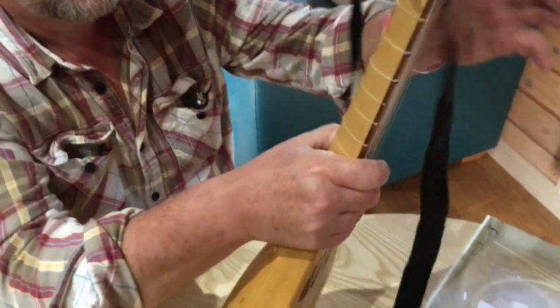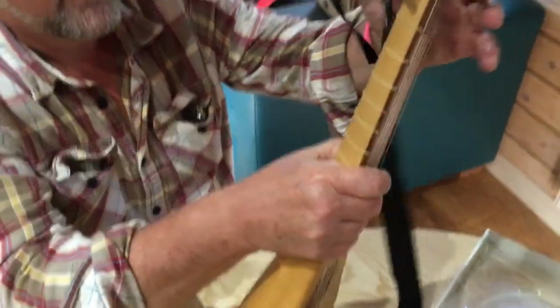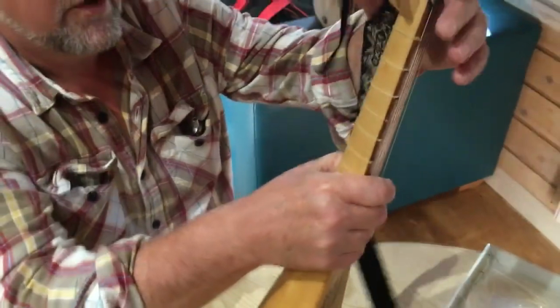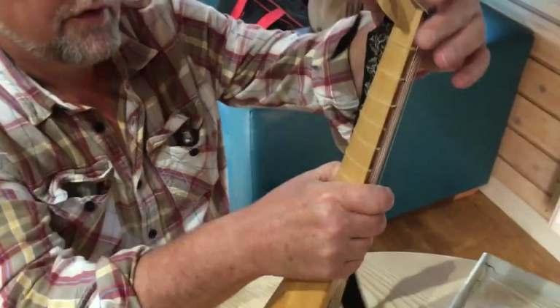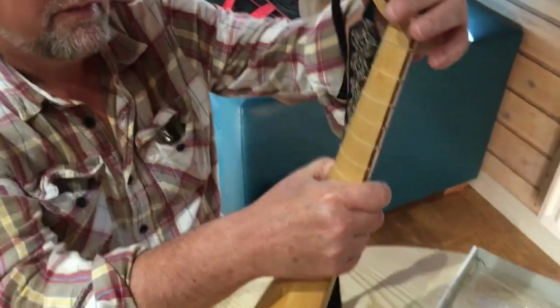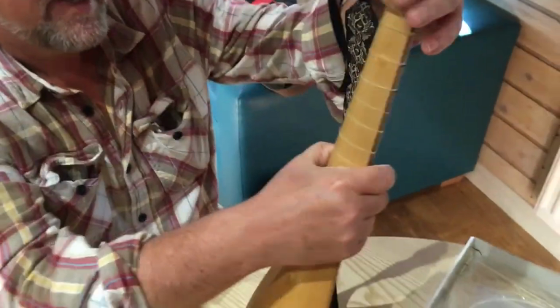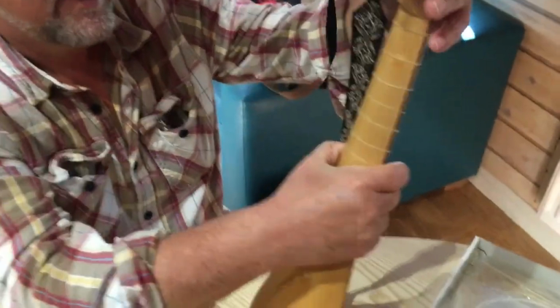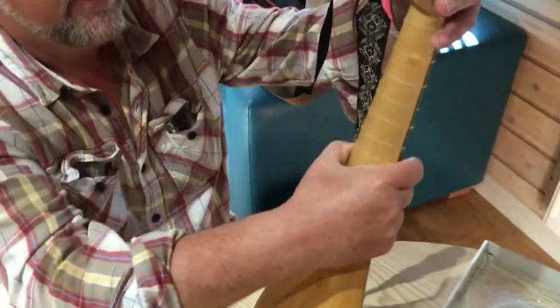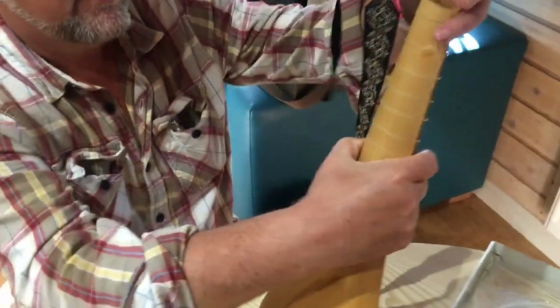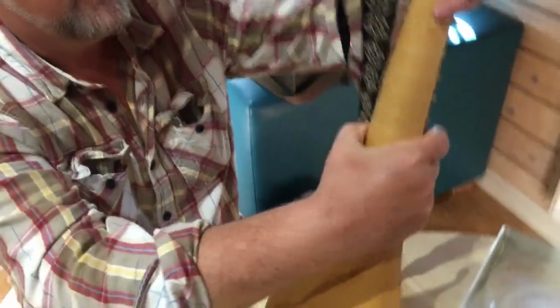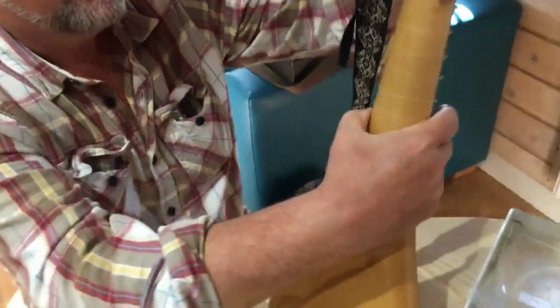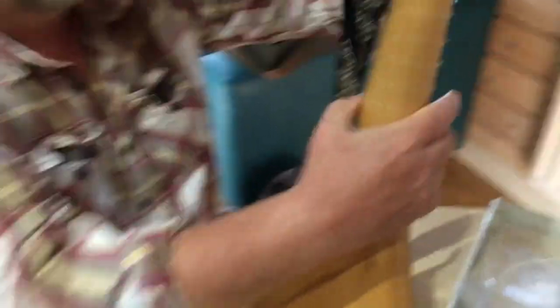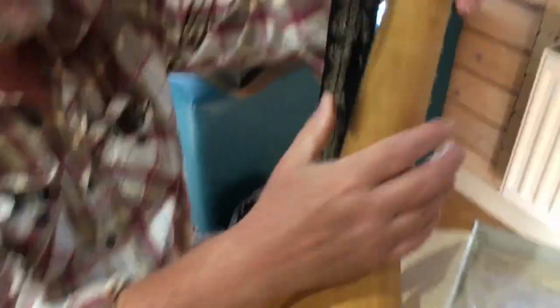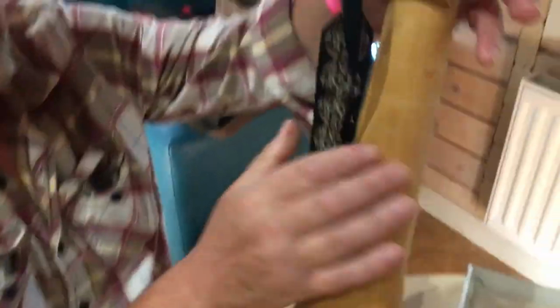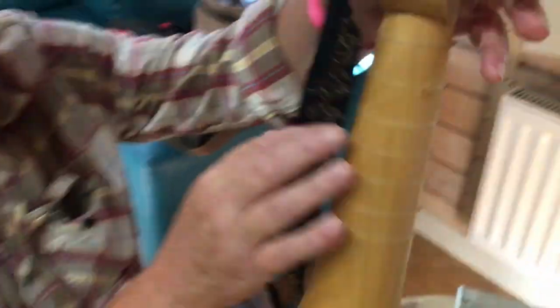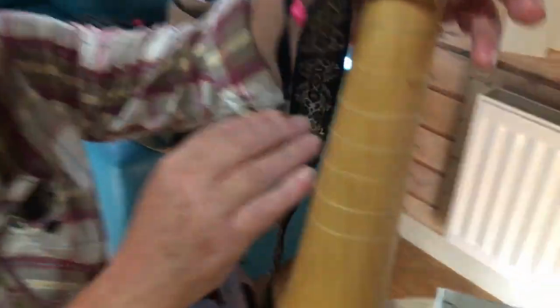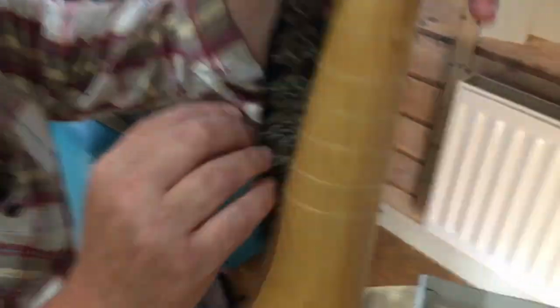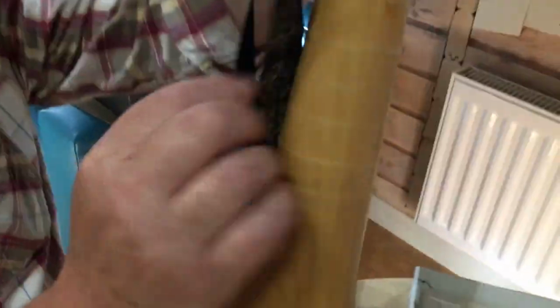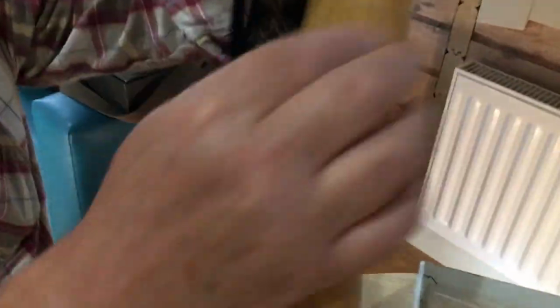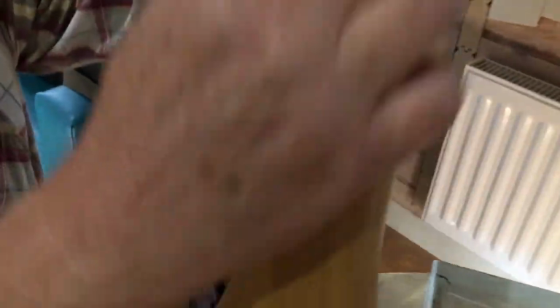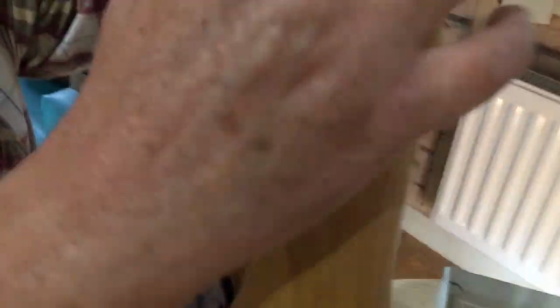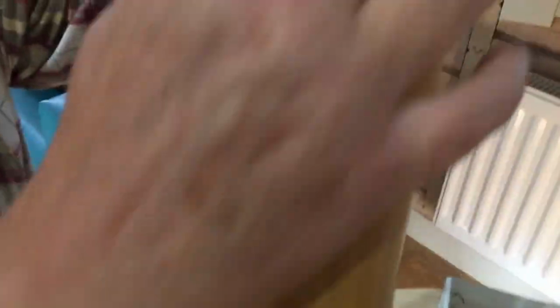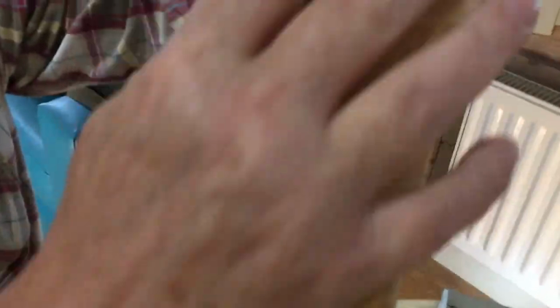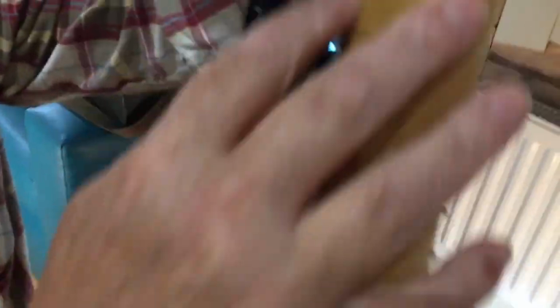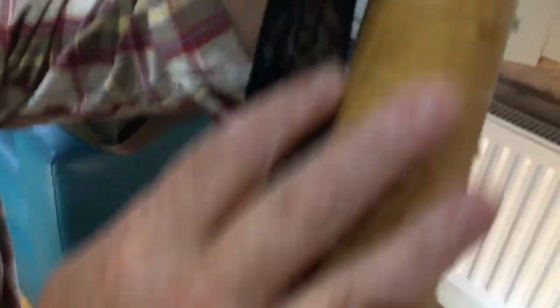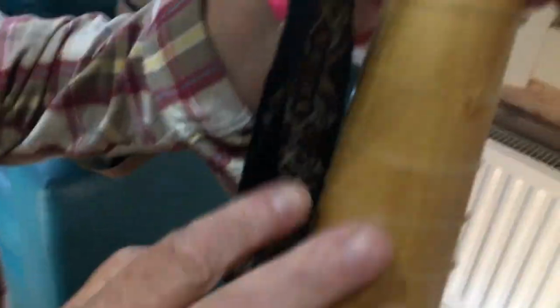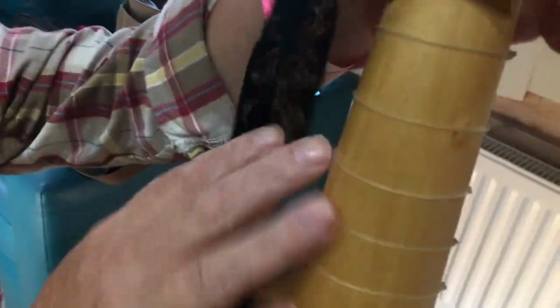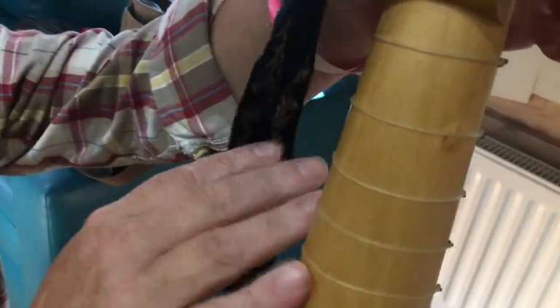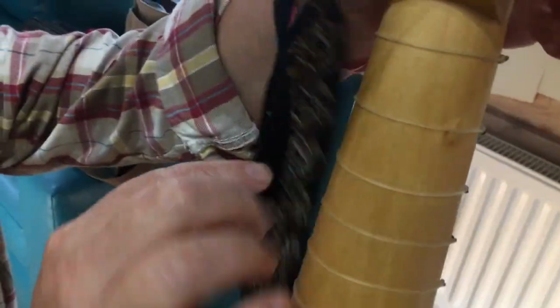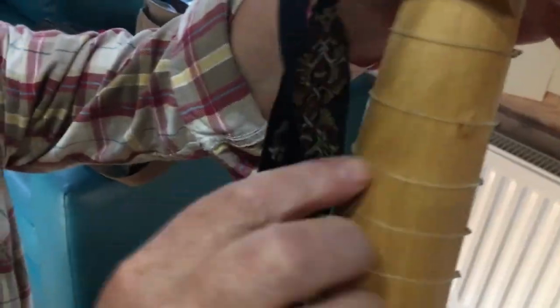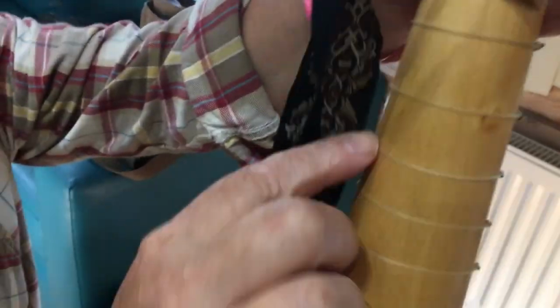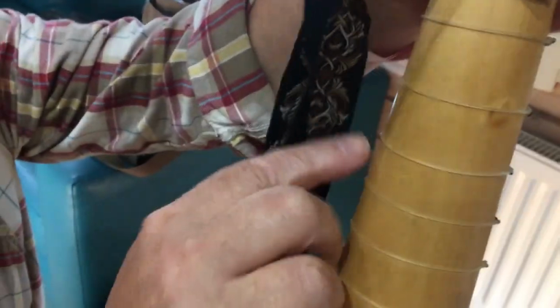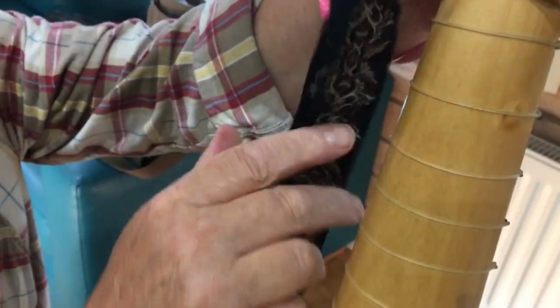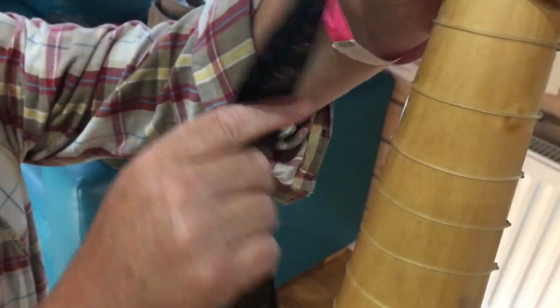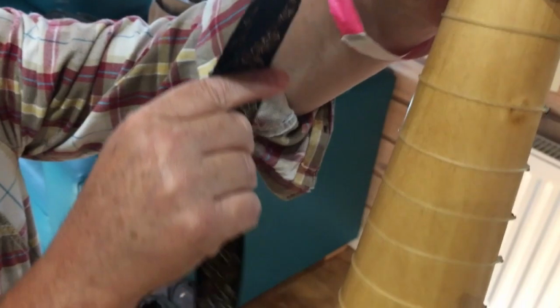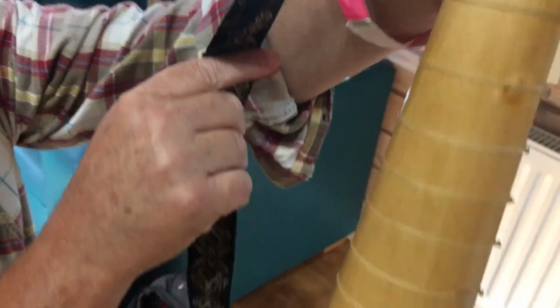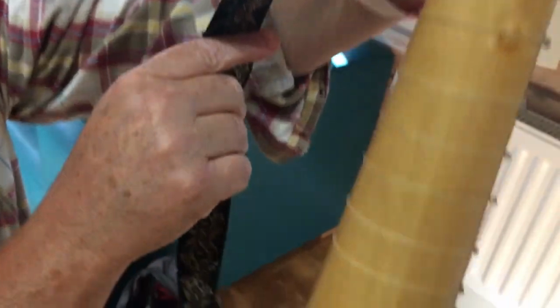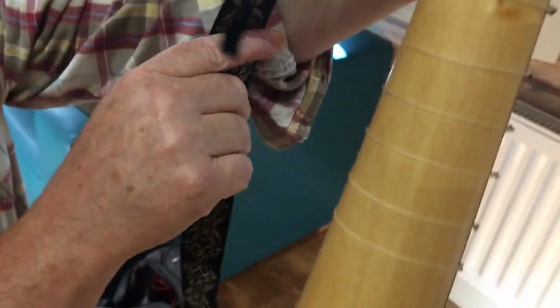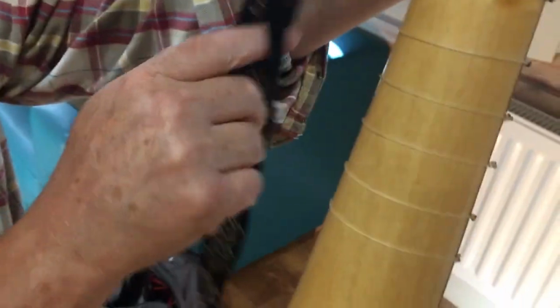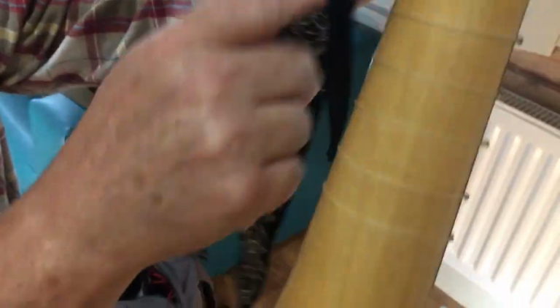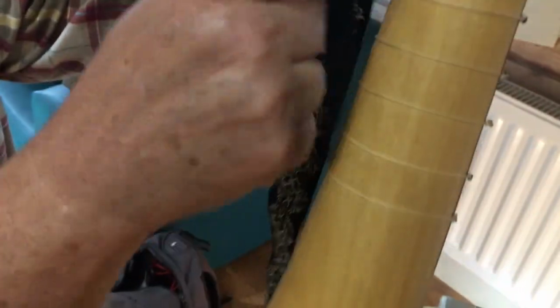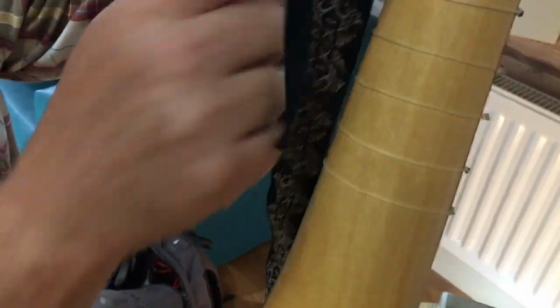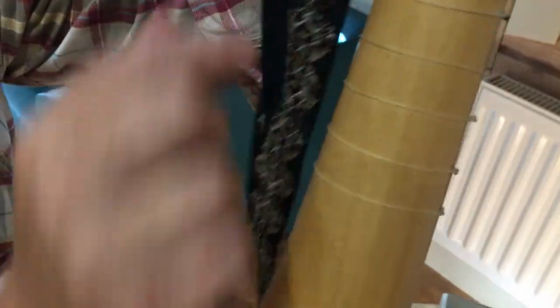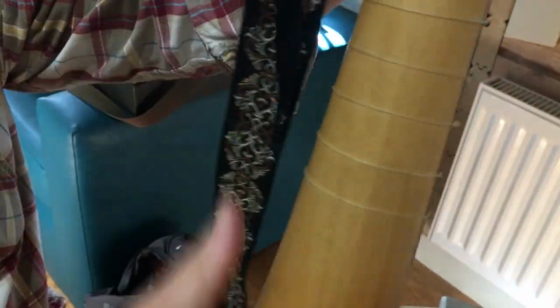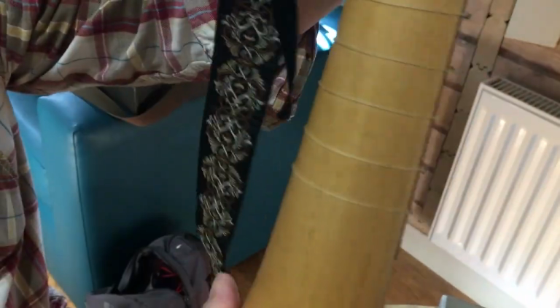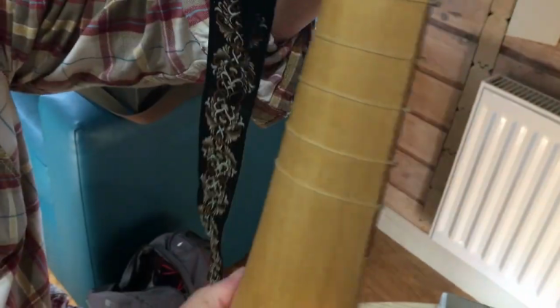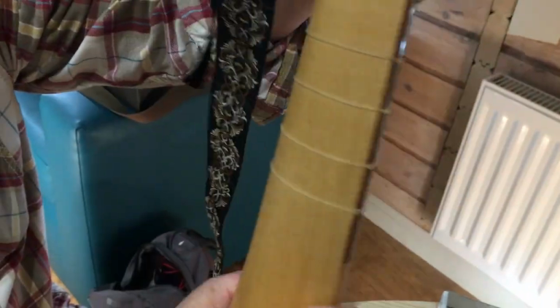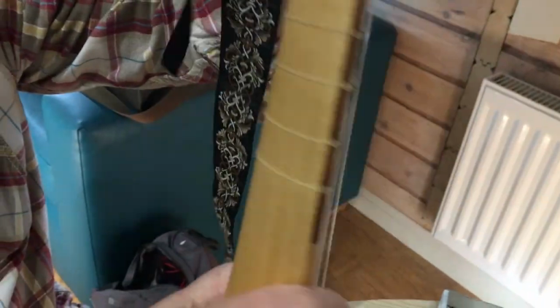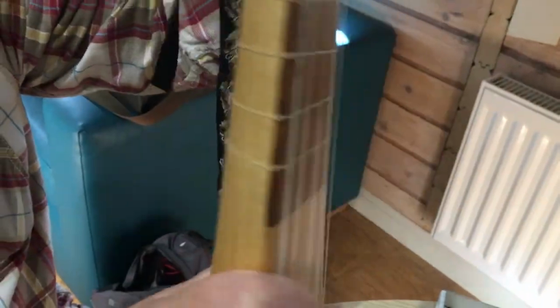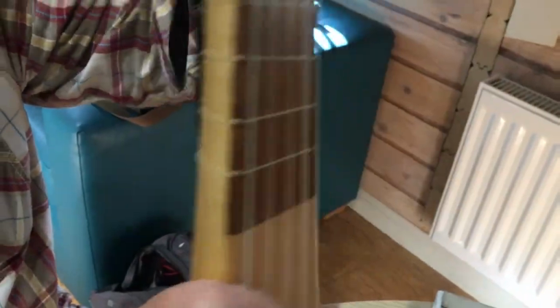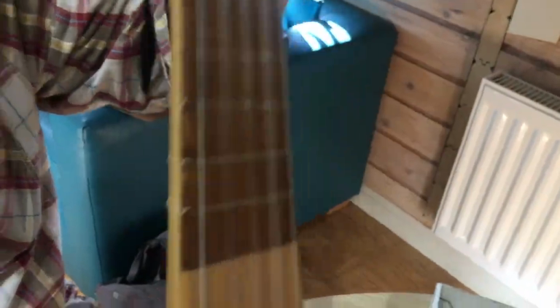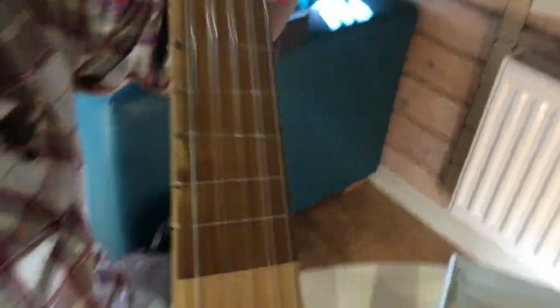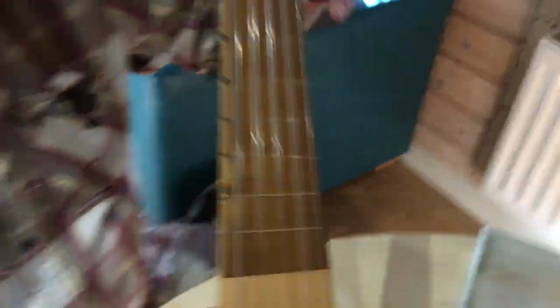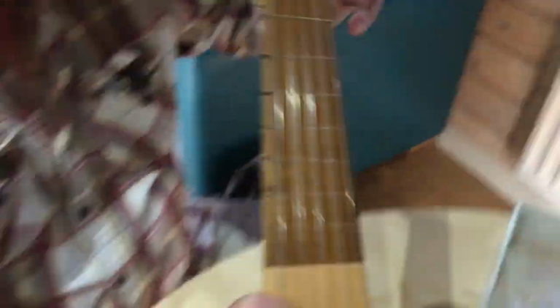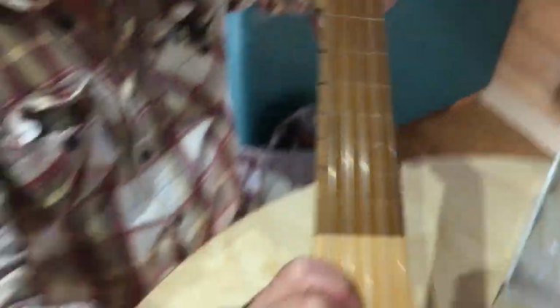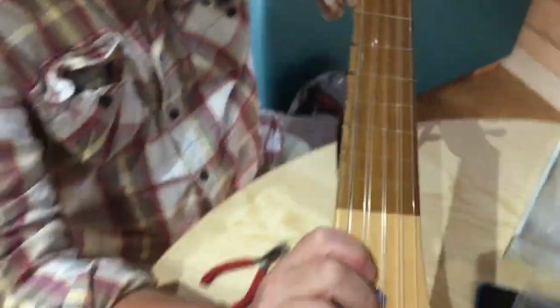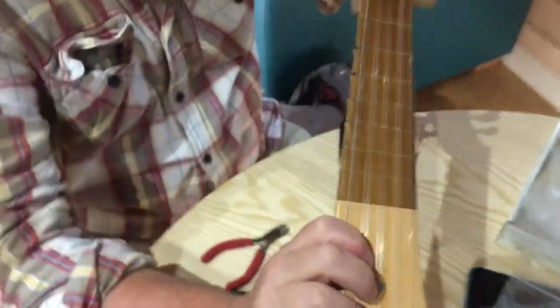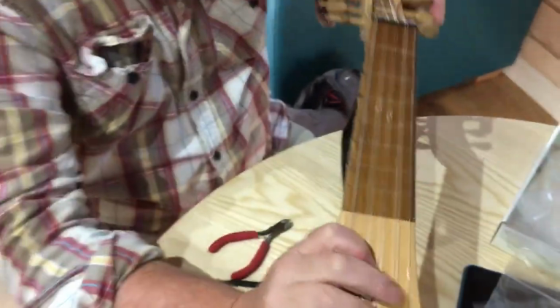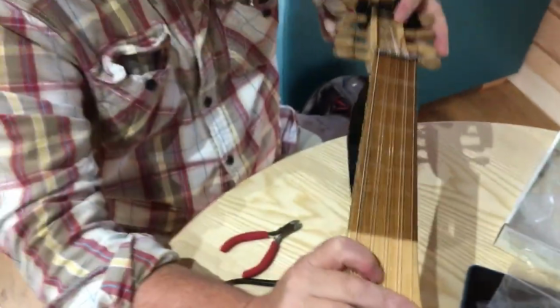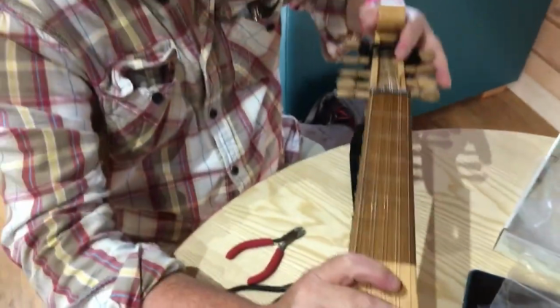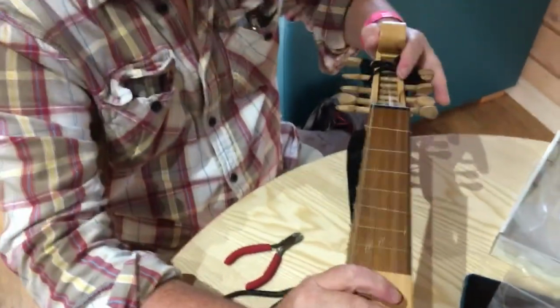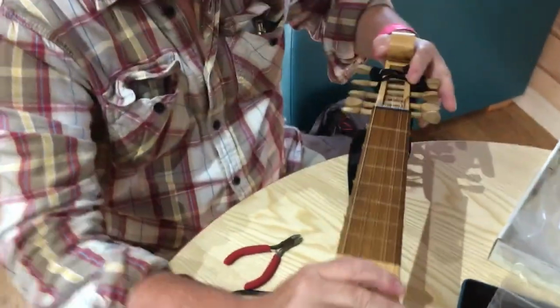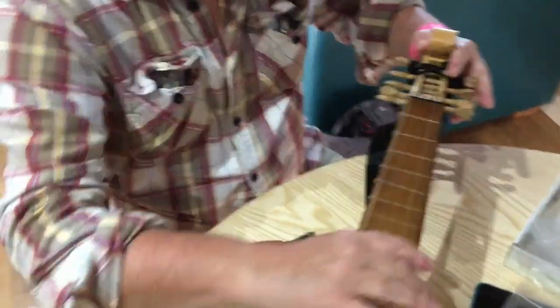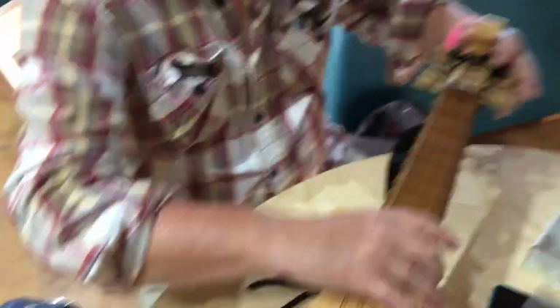And on the back, if you just want to even them up — if they're uneven — then you can do that, but those ones are fine.